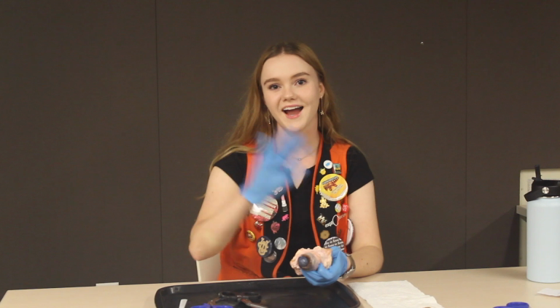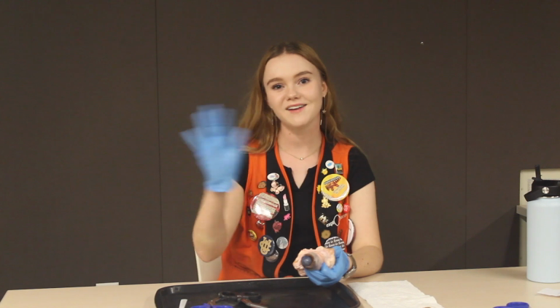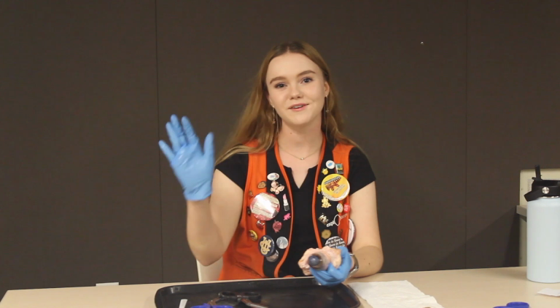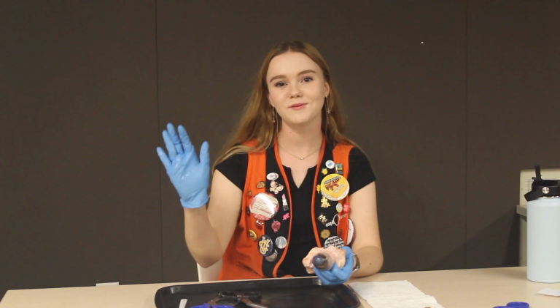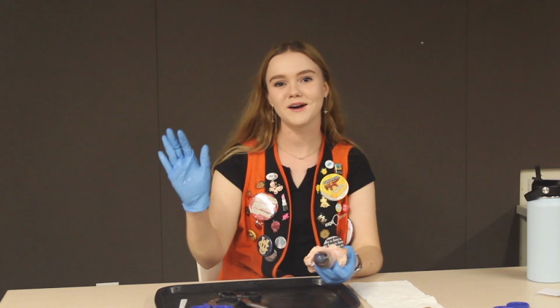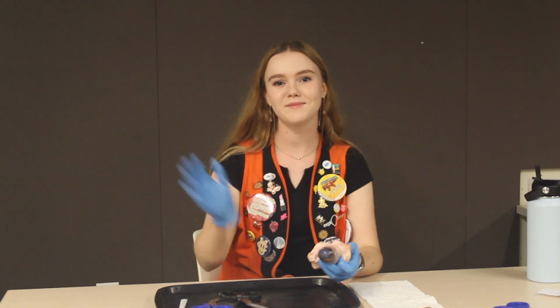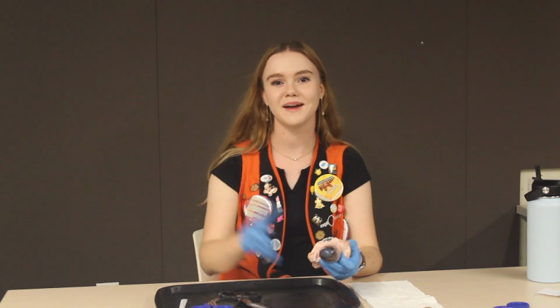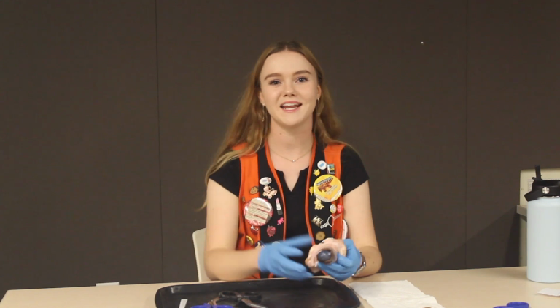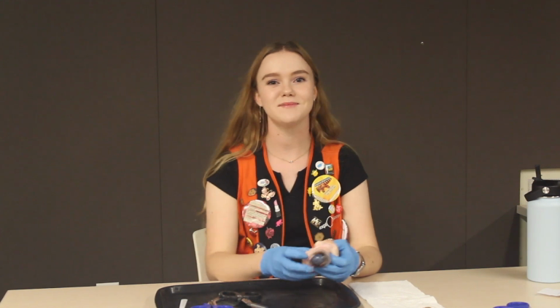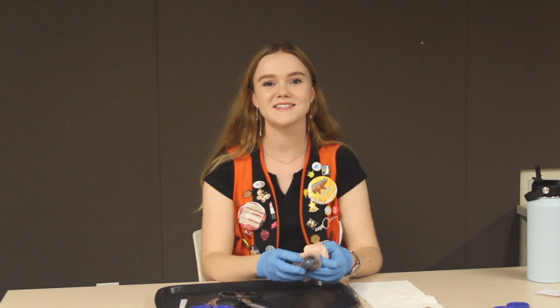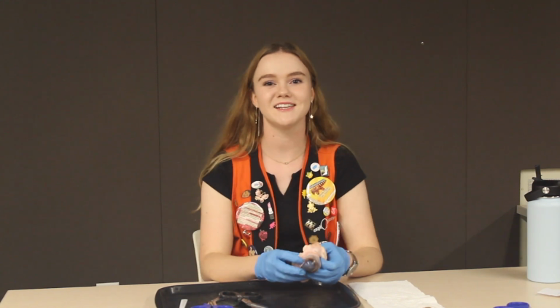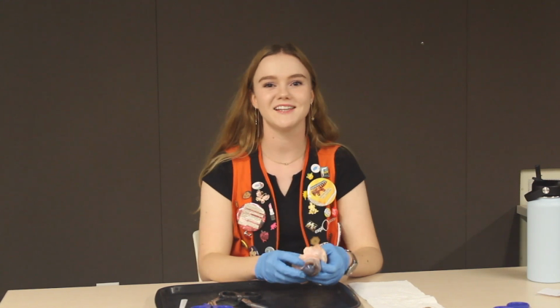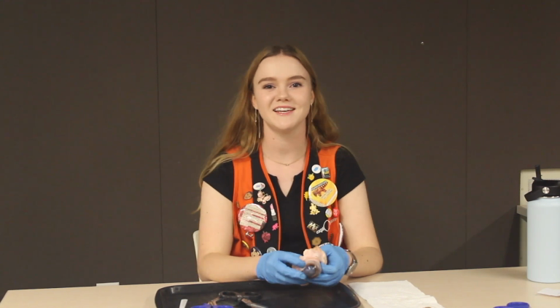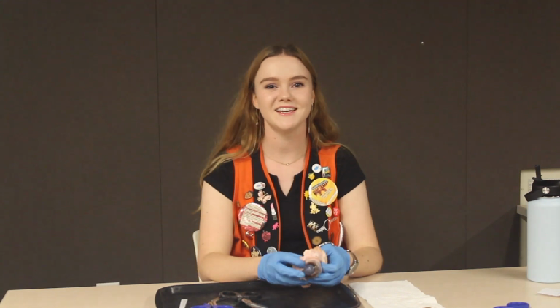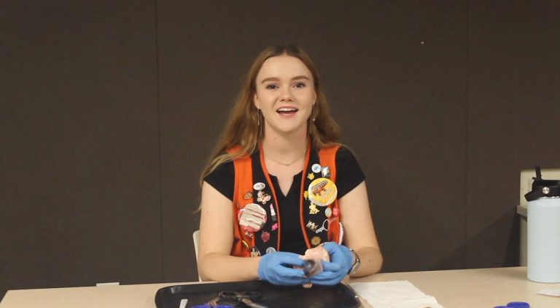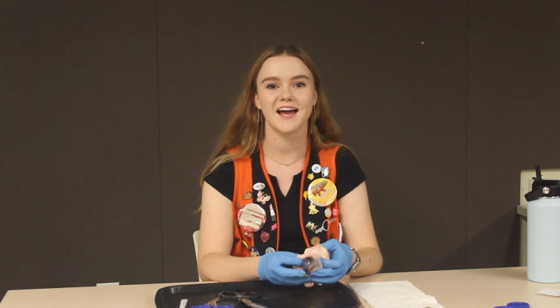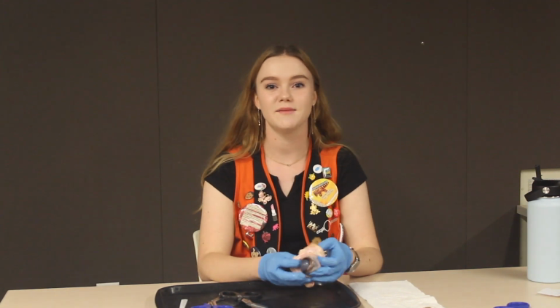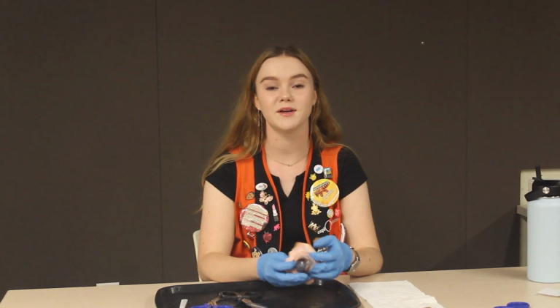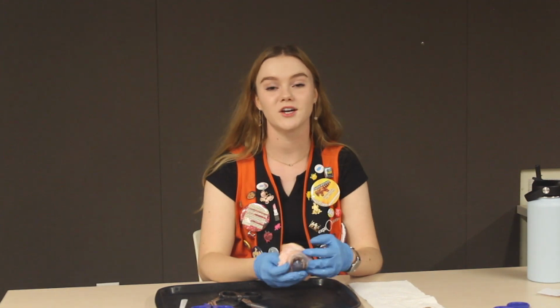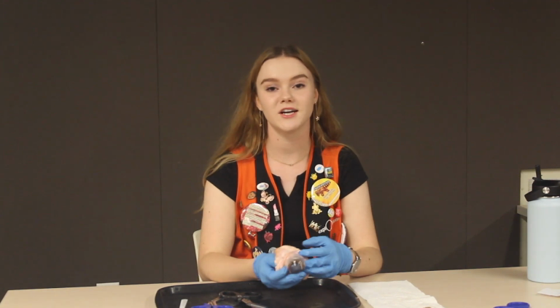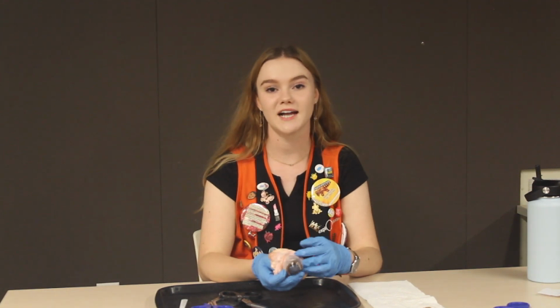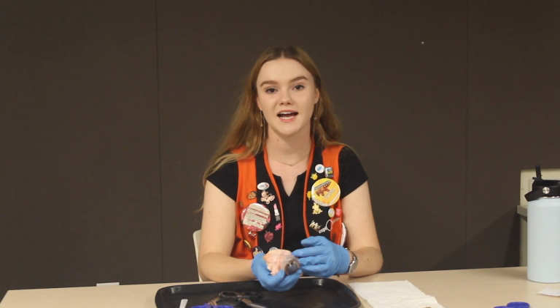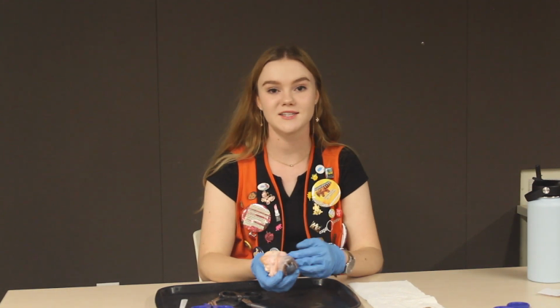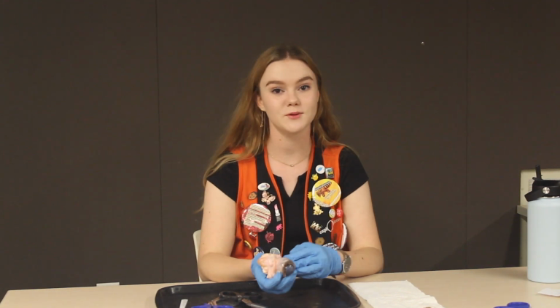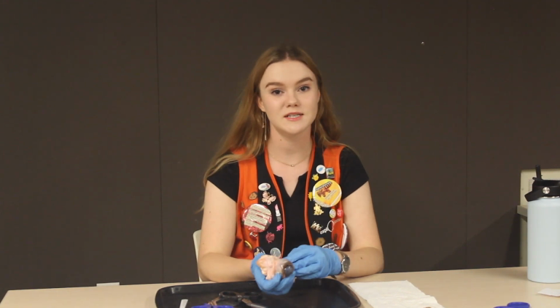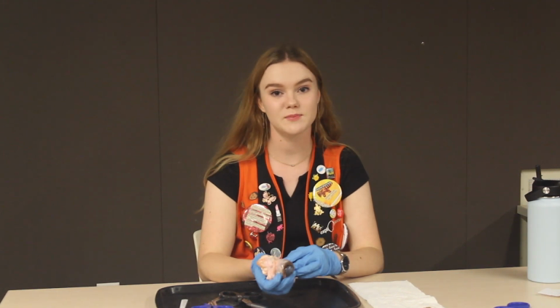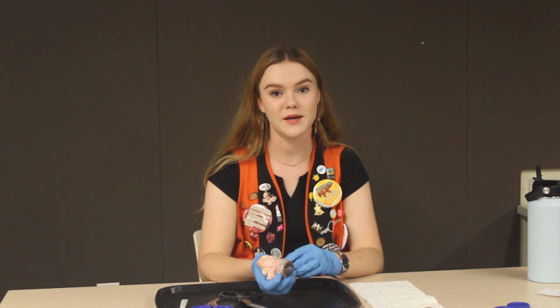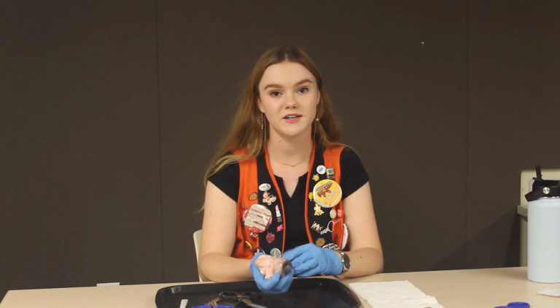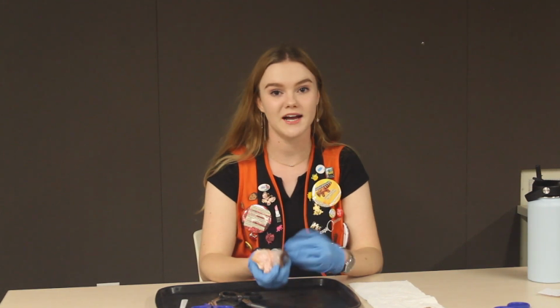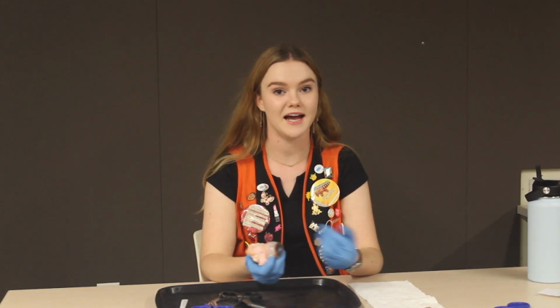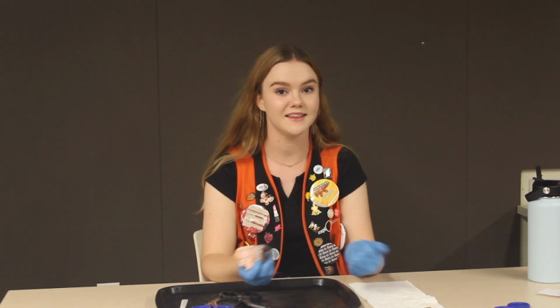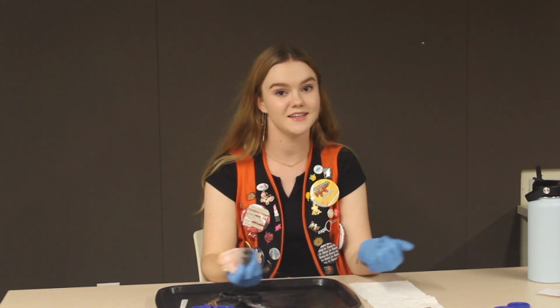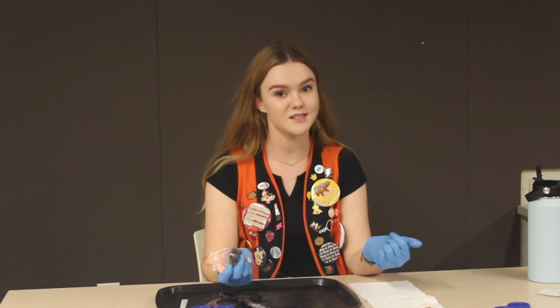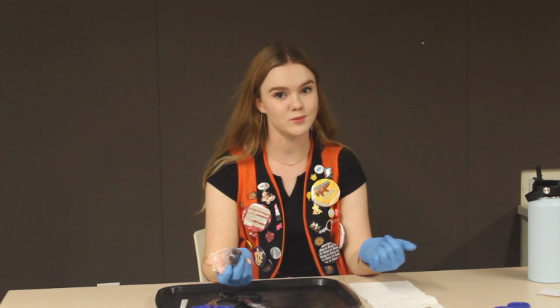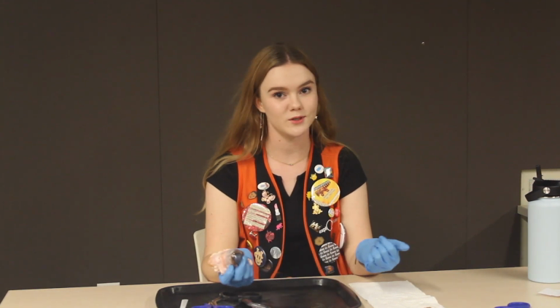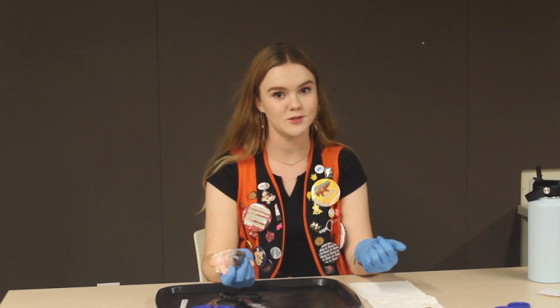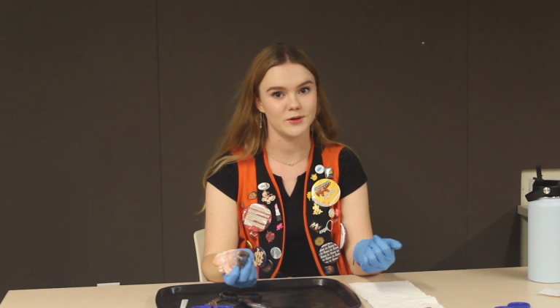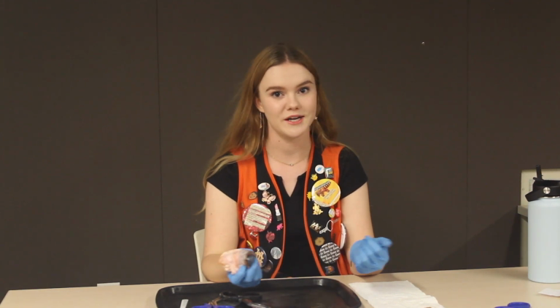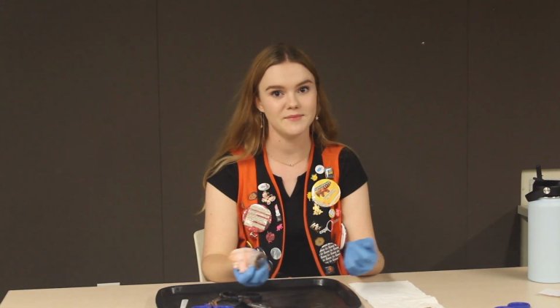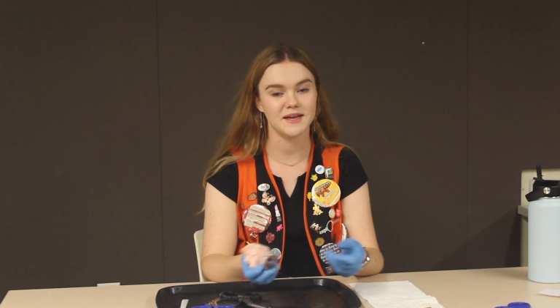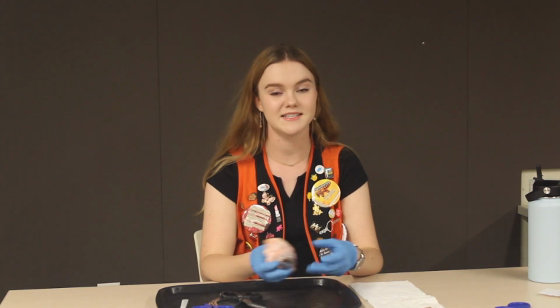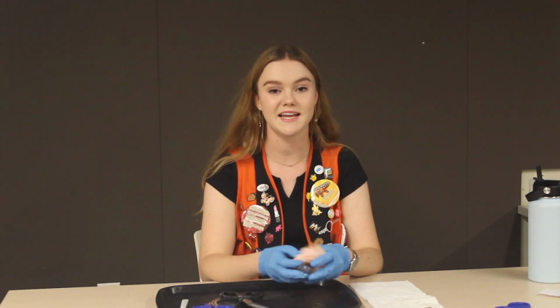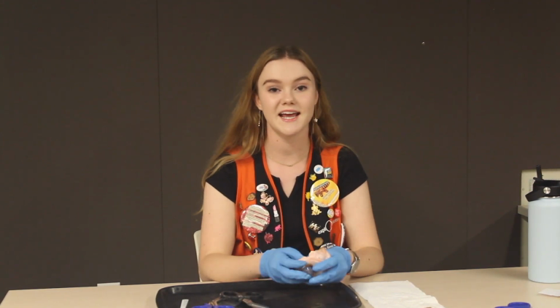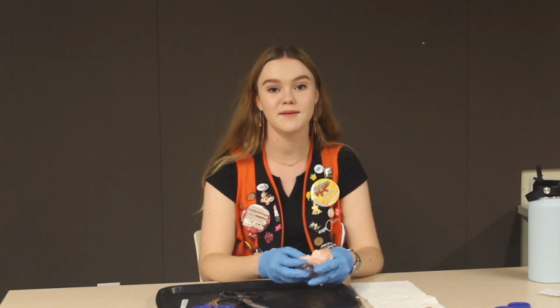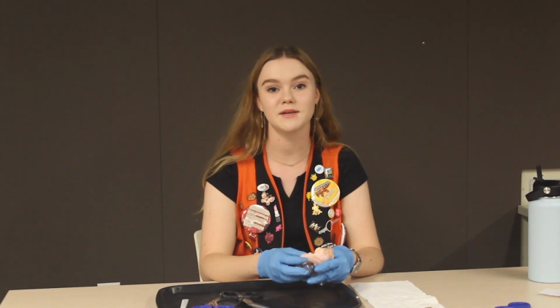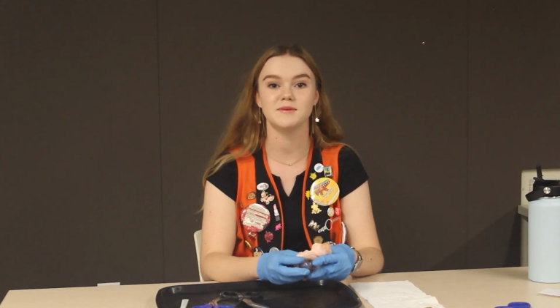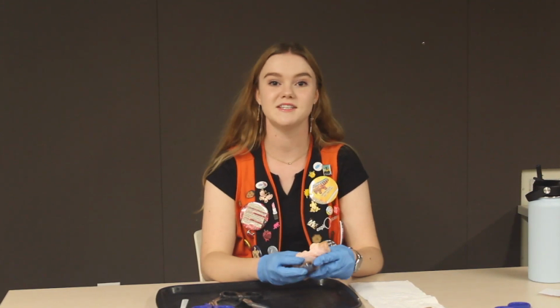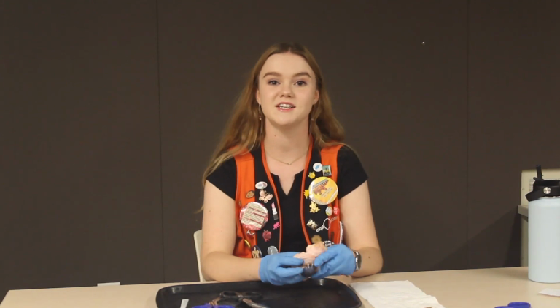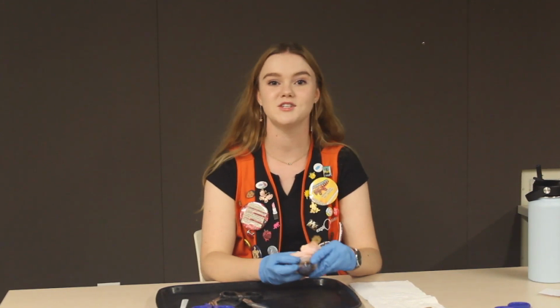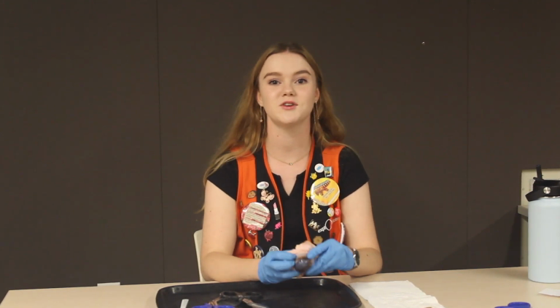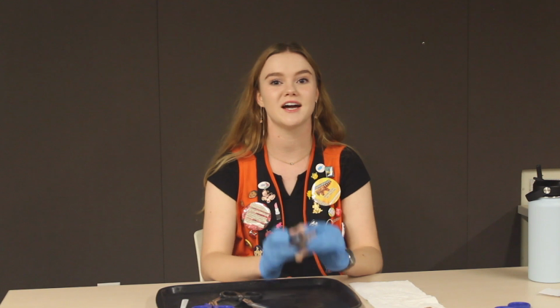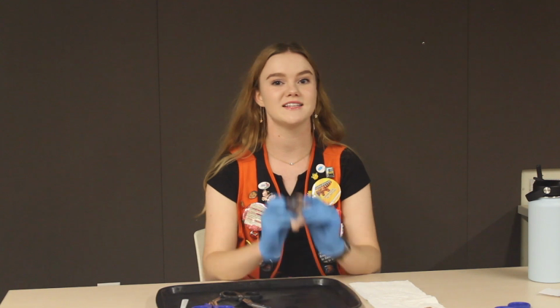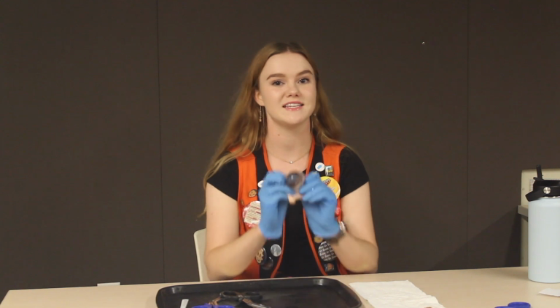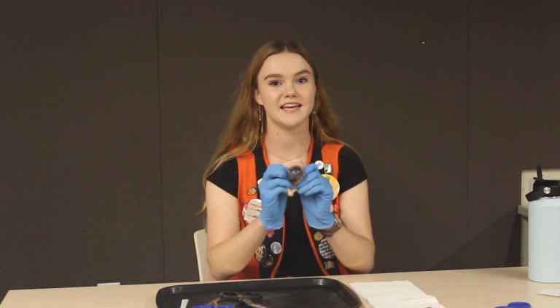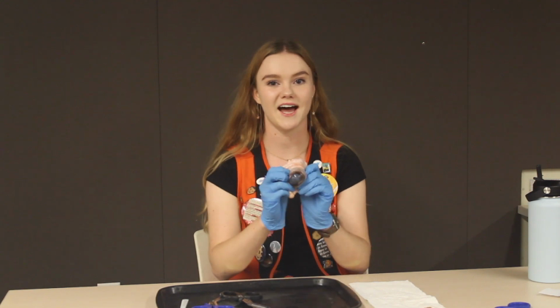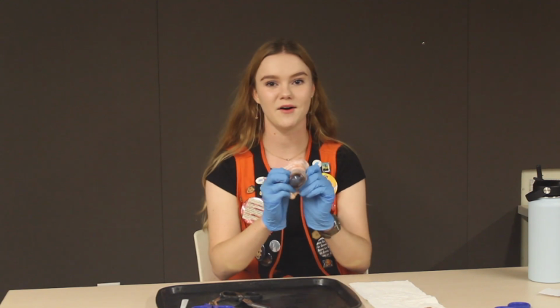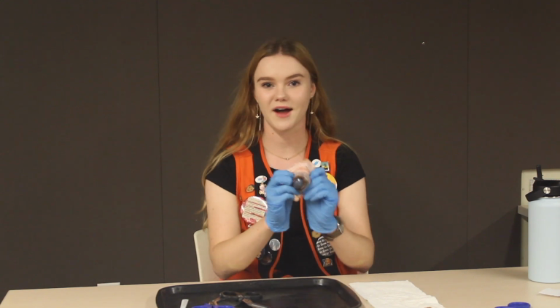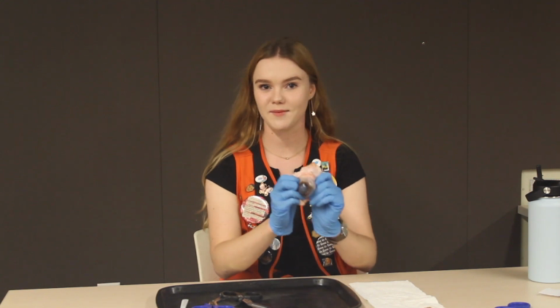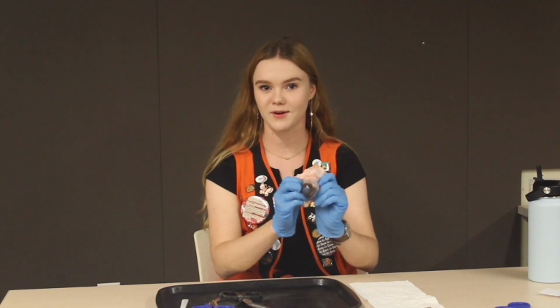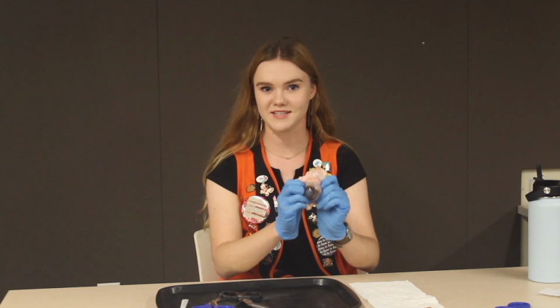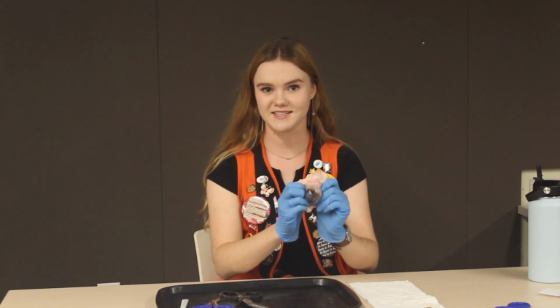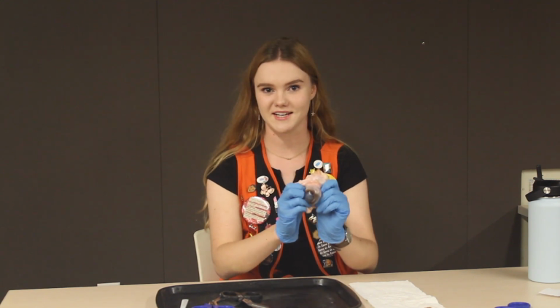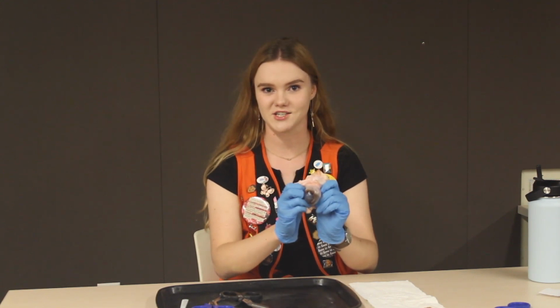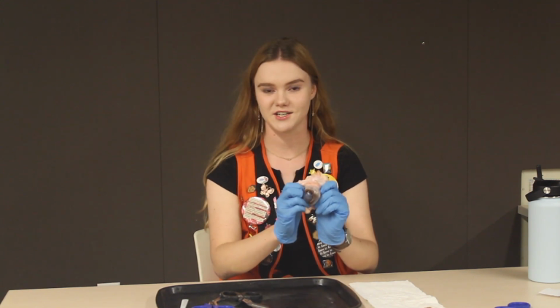Hi everyone, my name is Lillian. I am a current high school explainer at the Exploratorium and today I'm going to be teaching you guys the cow eyeball dissection.